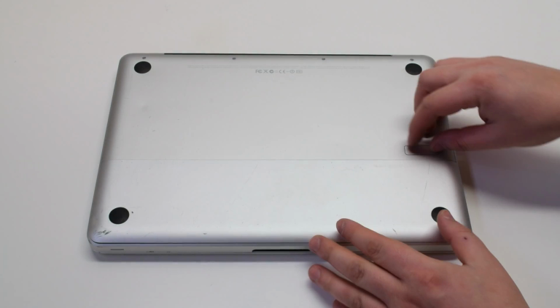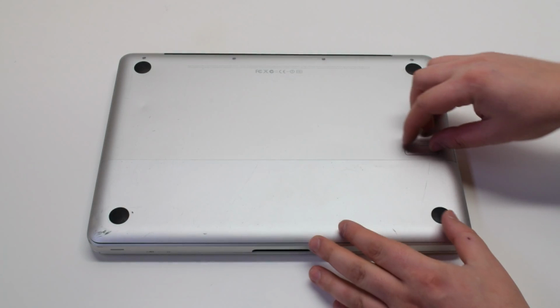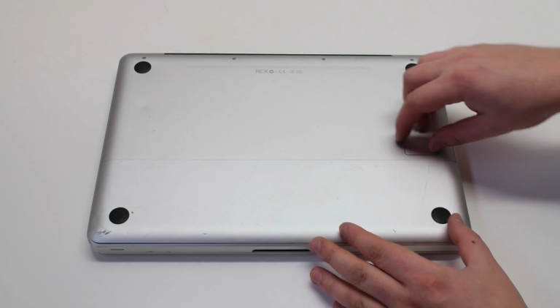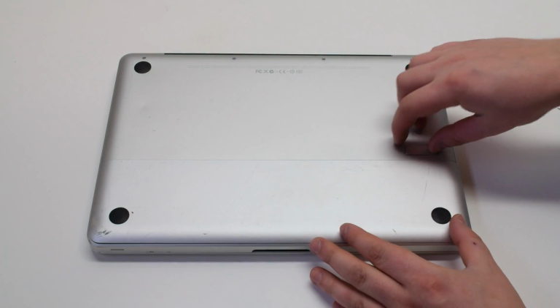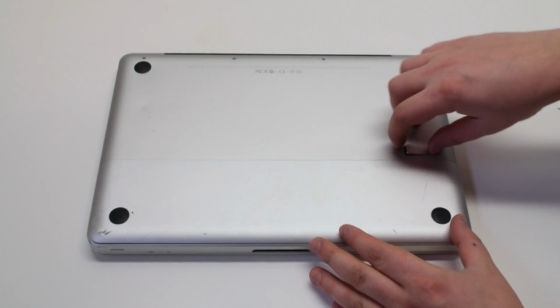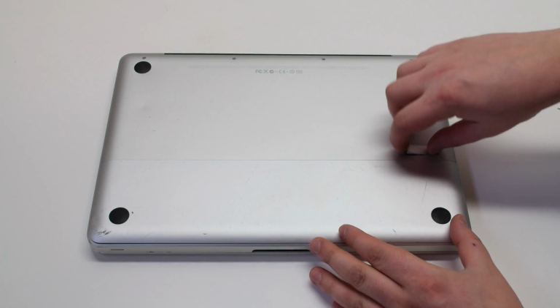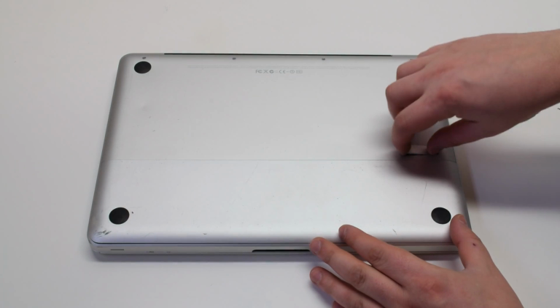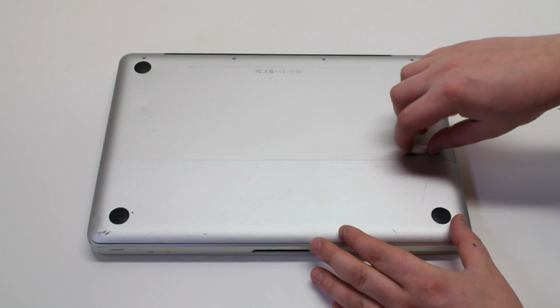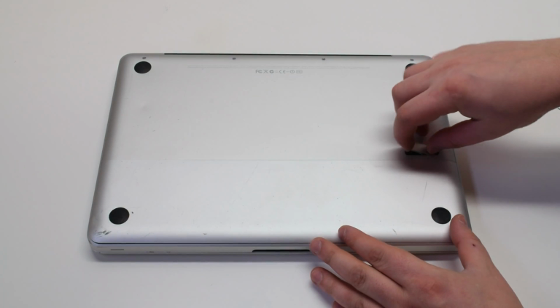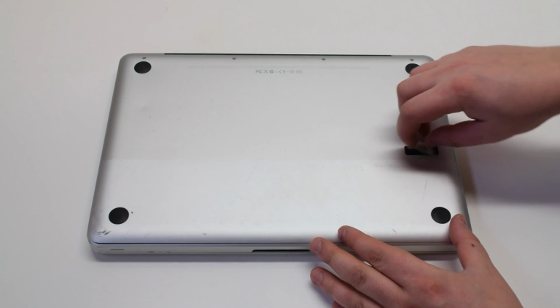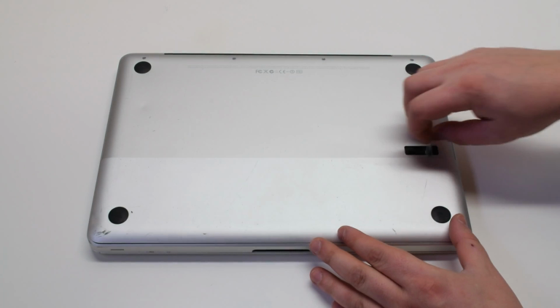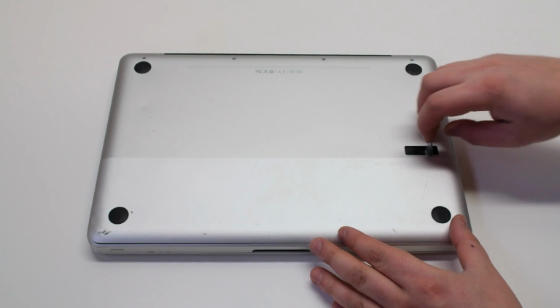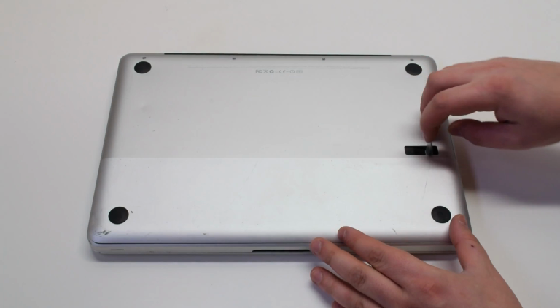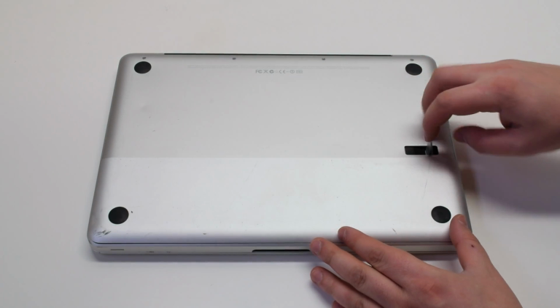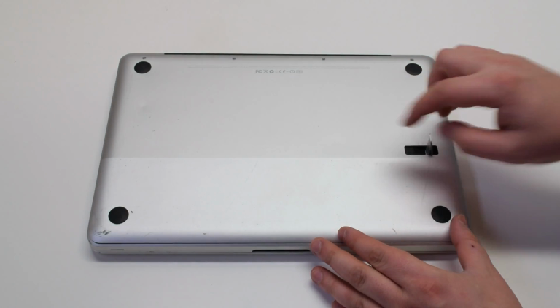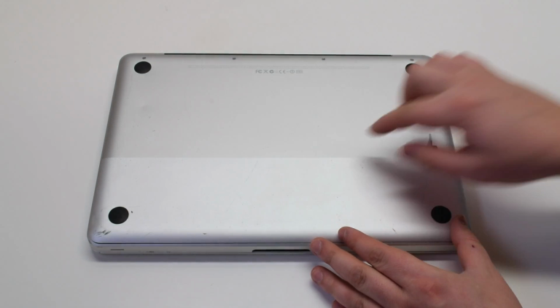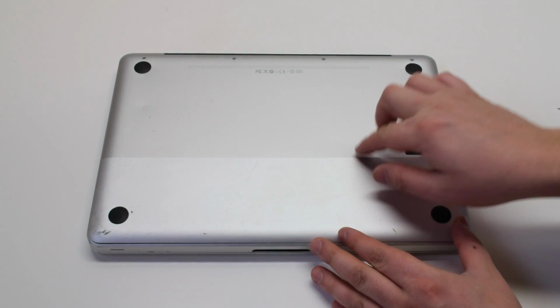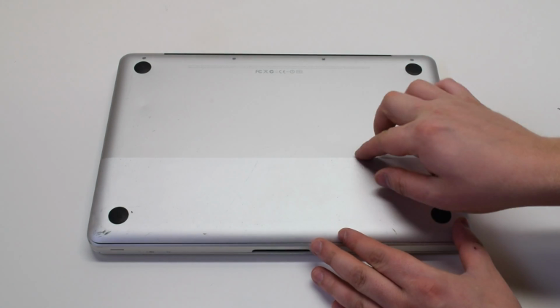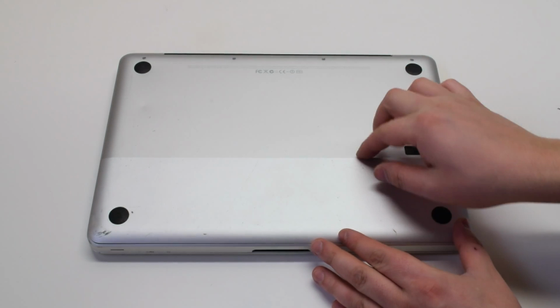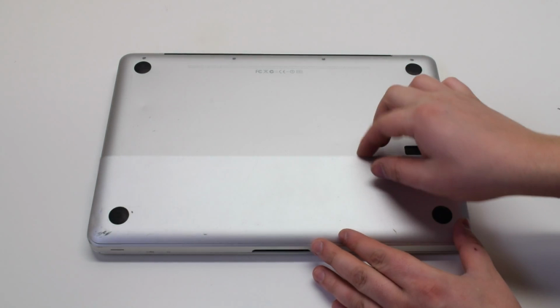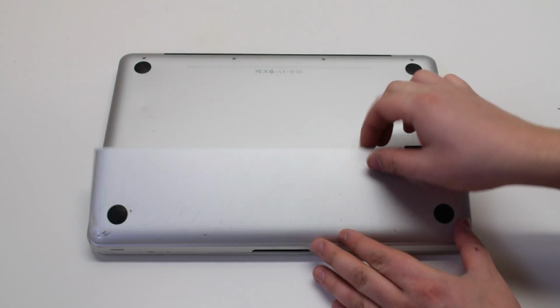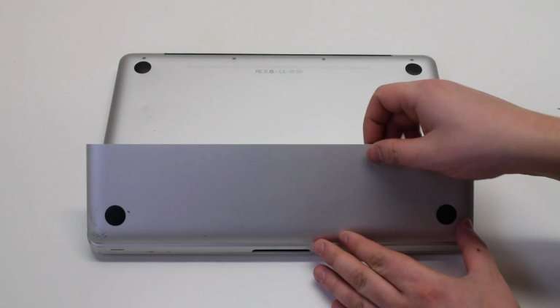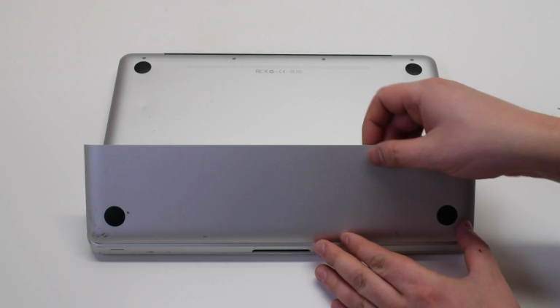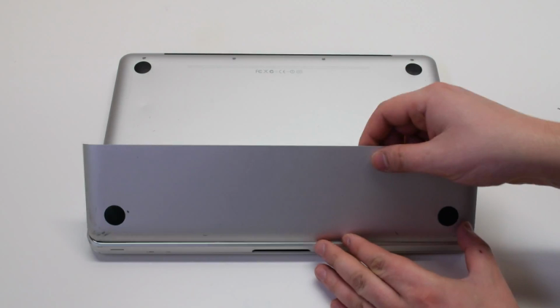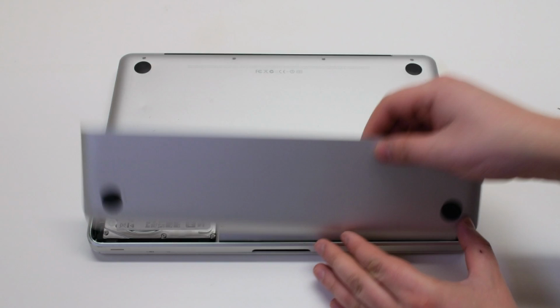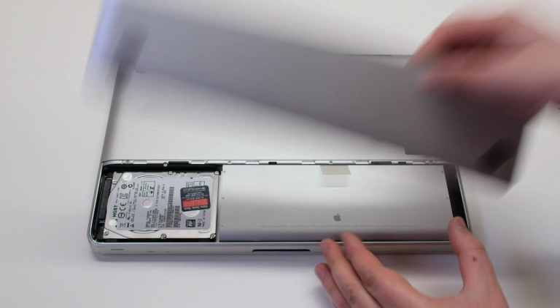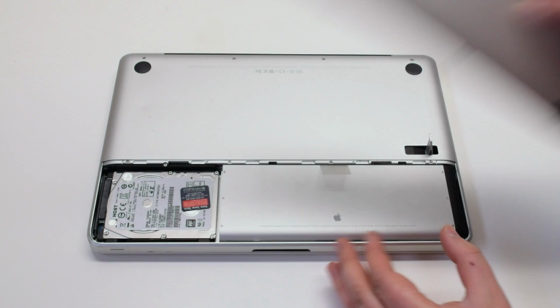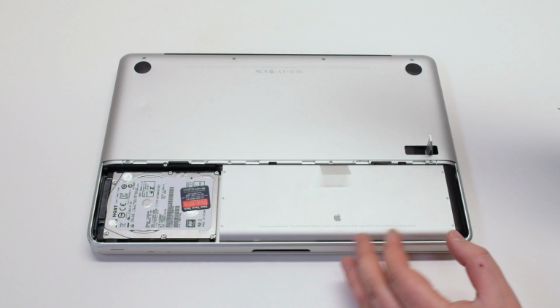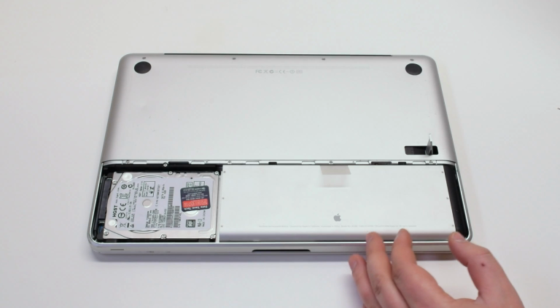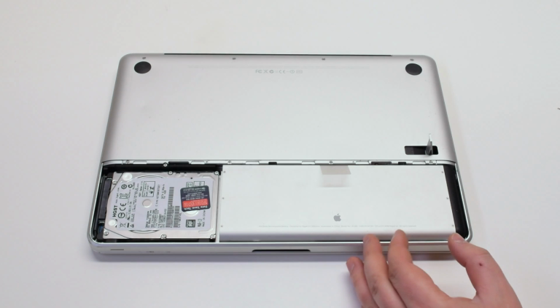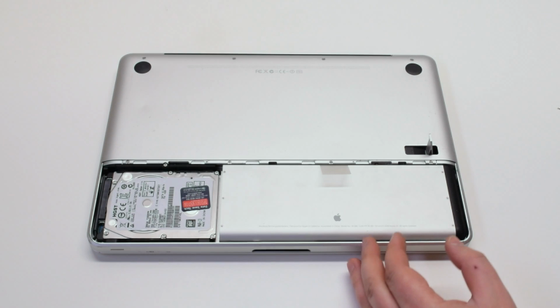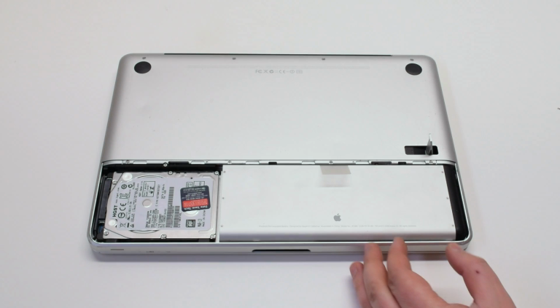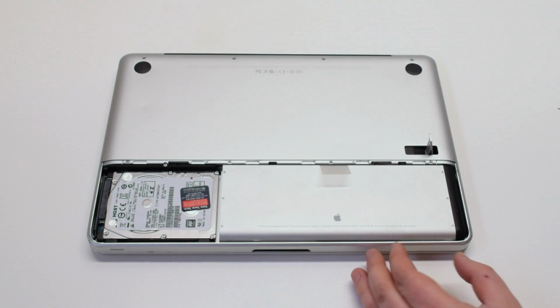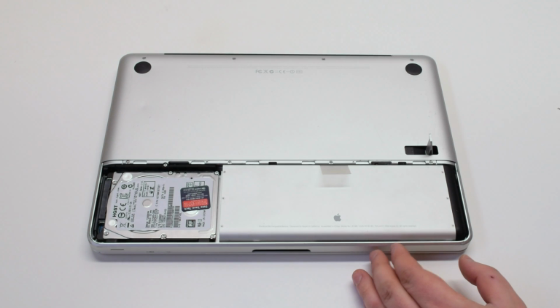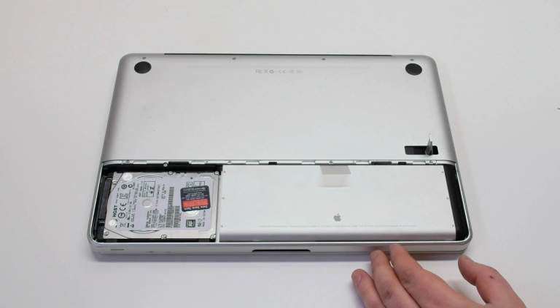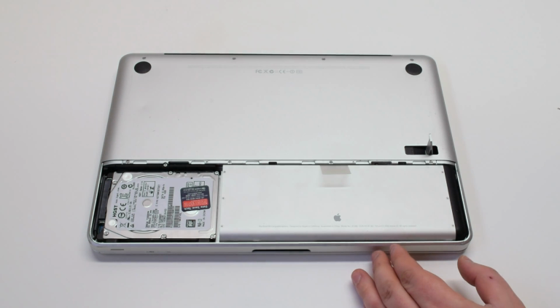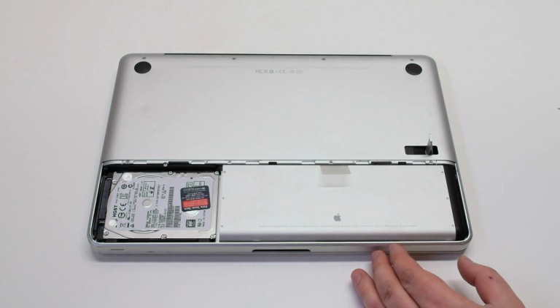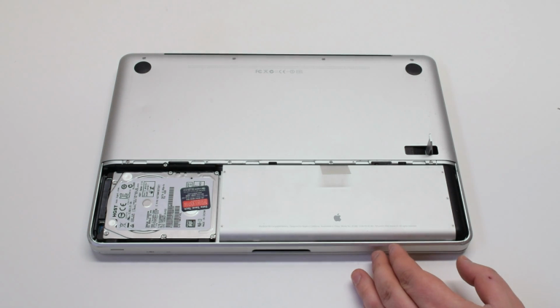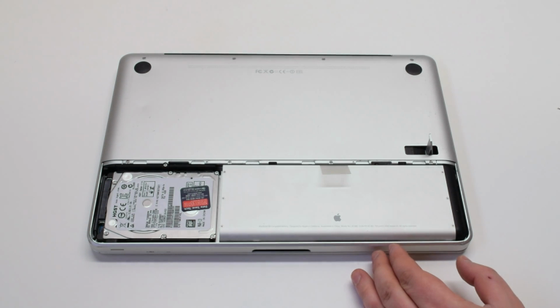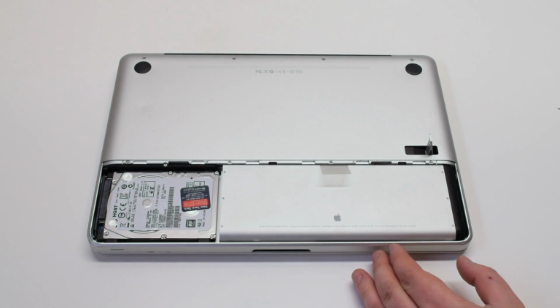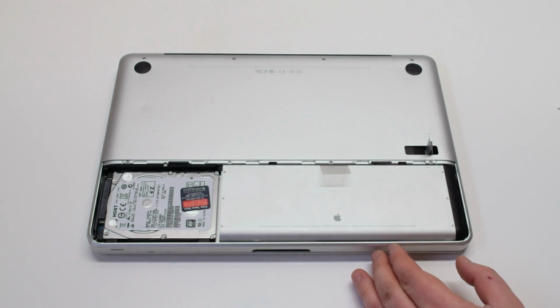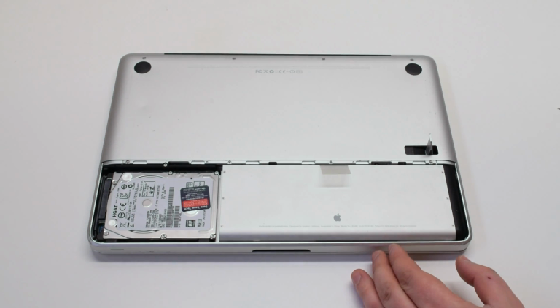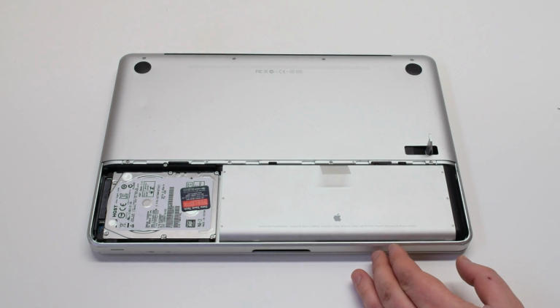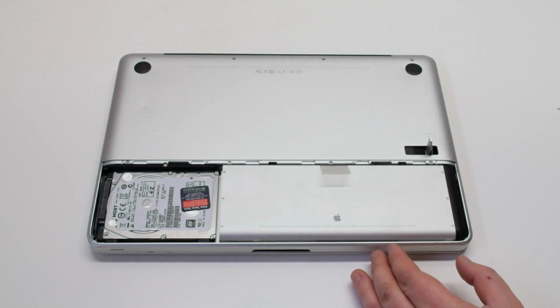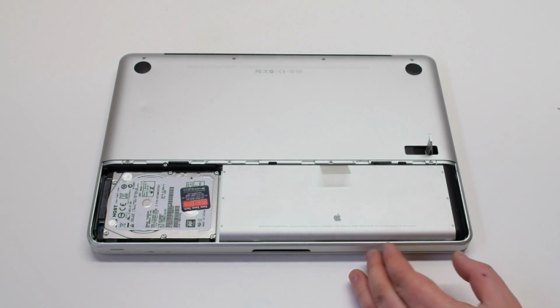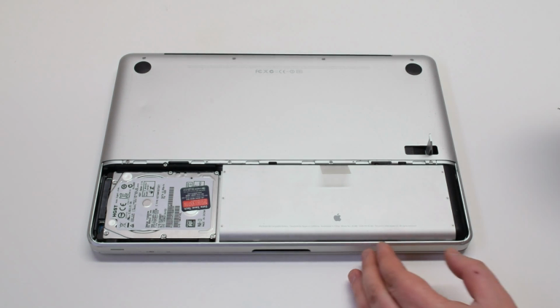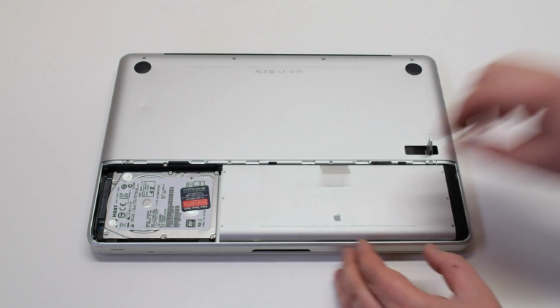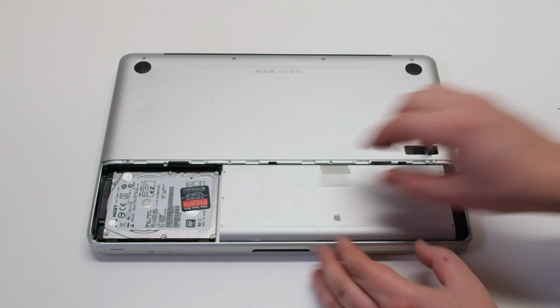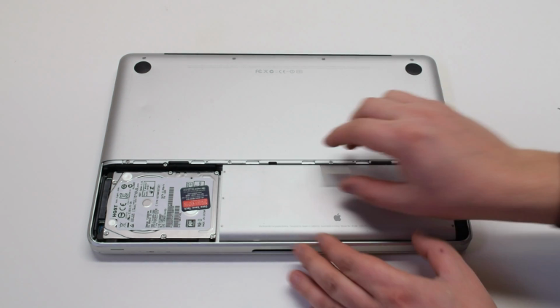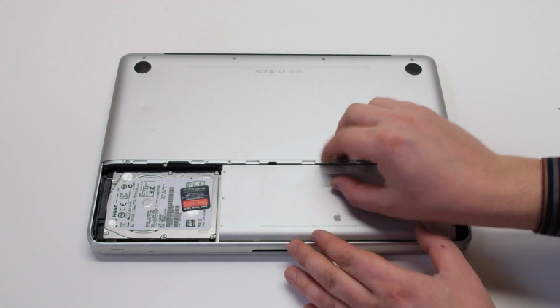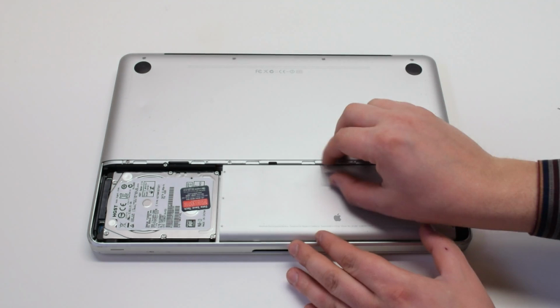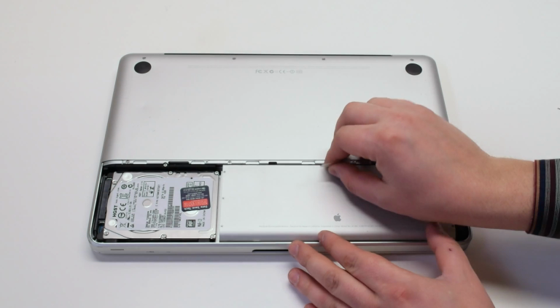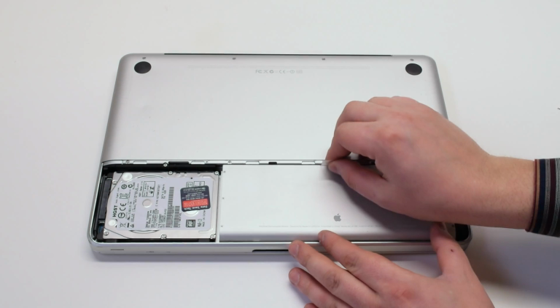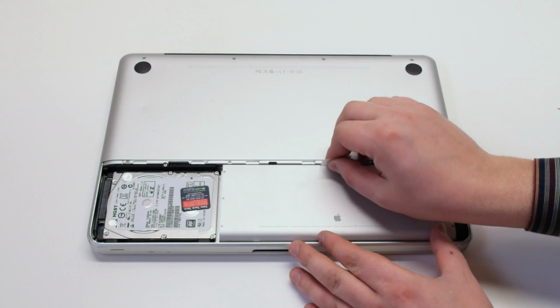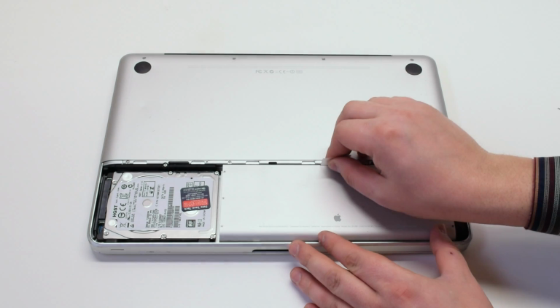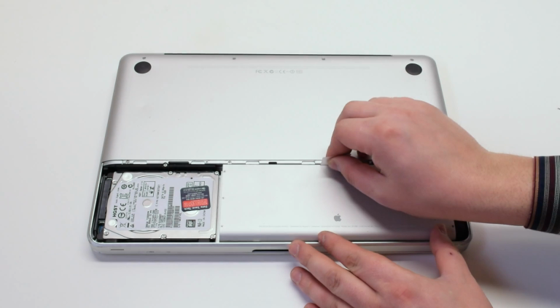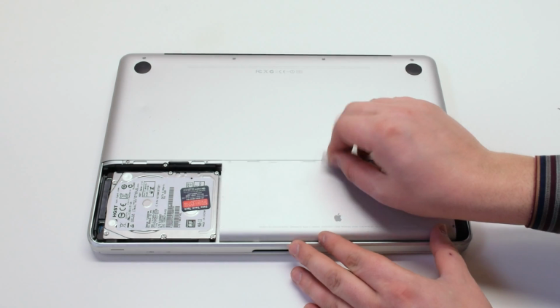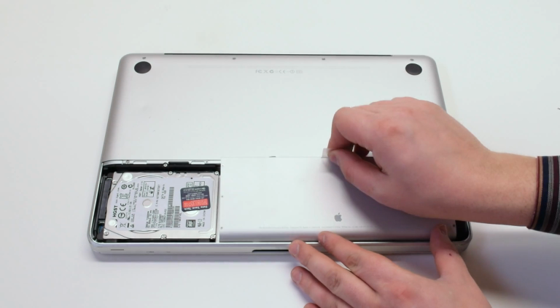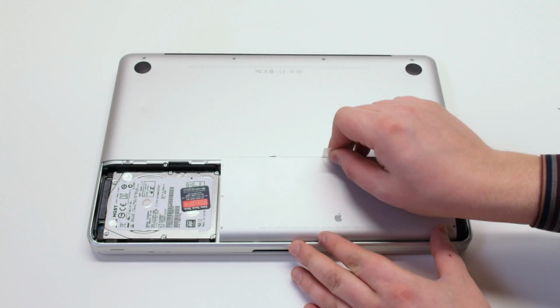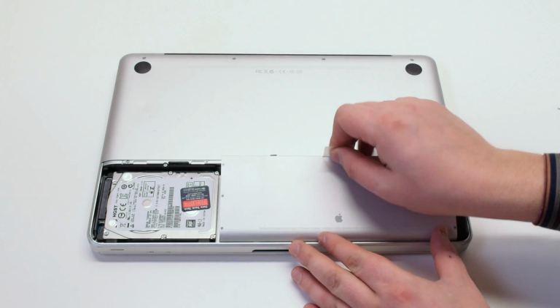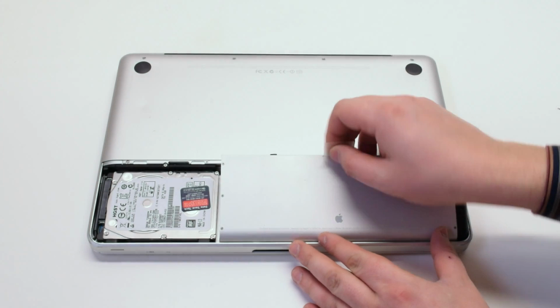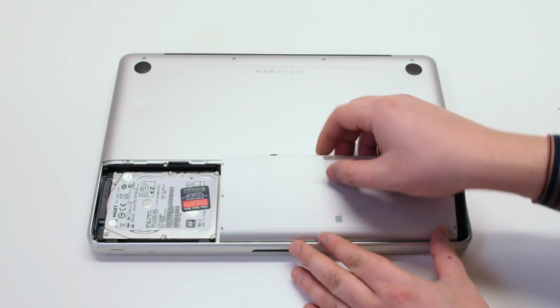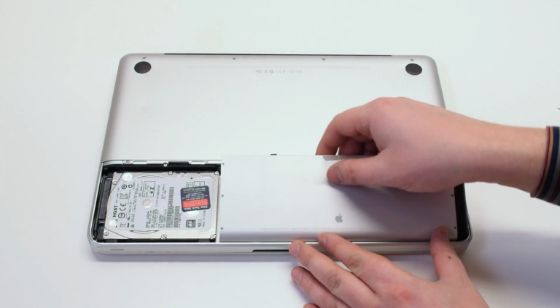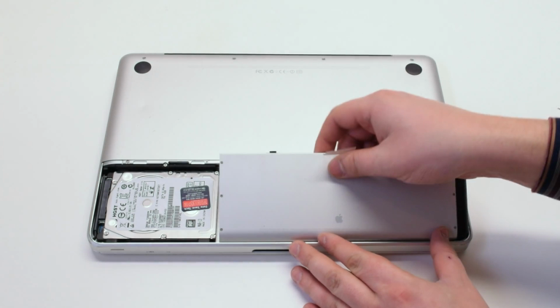Press in the battery cover latch and remove the panel. Next, remove the battery.